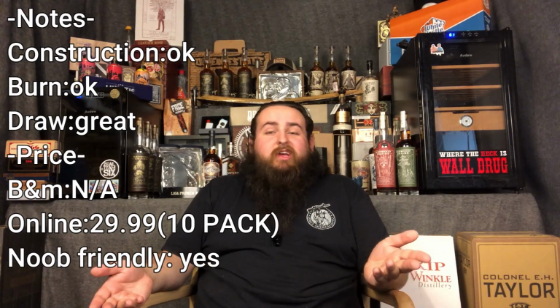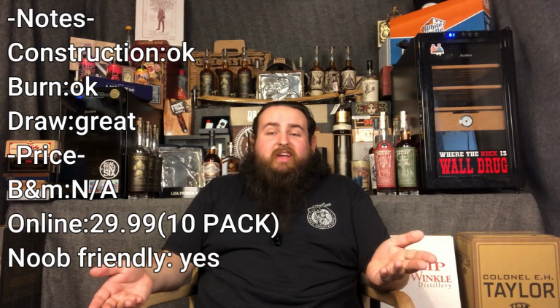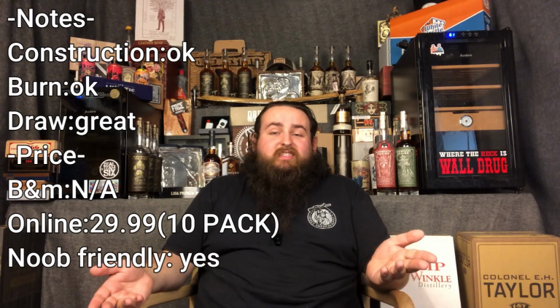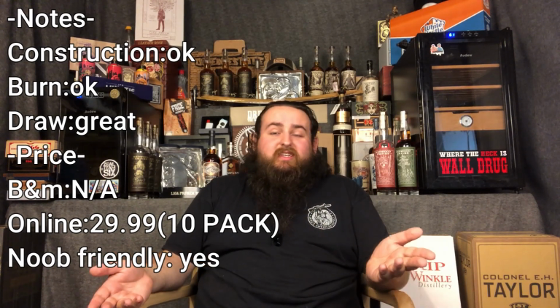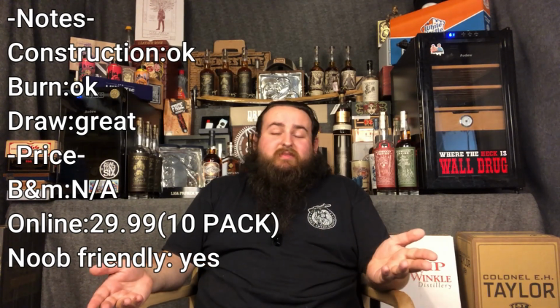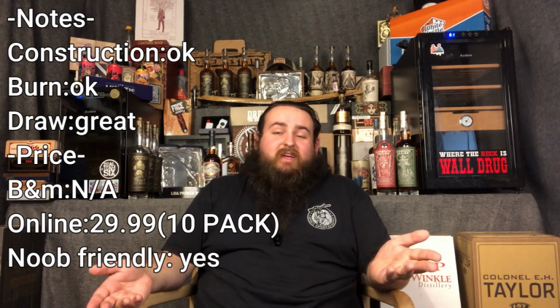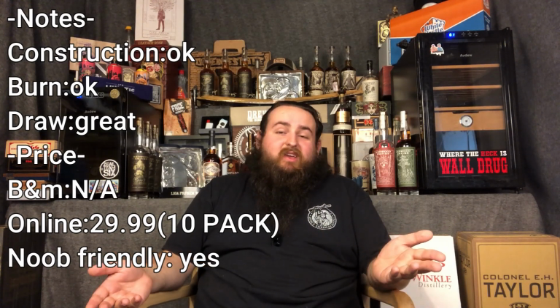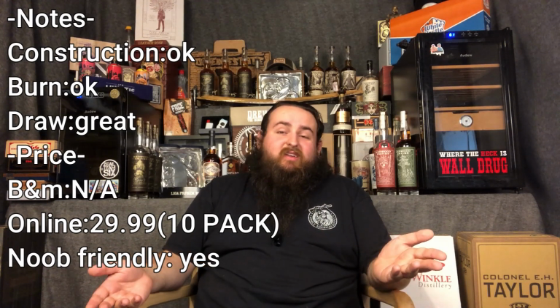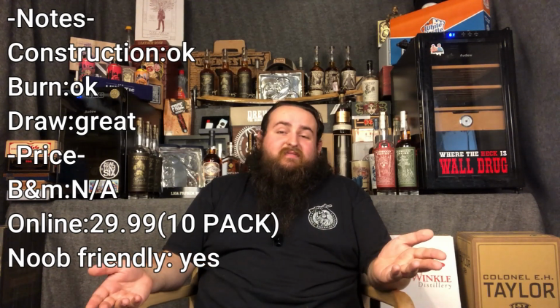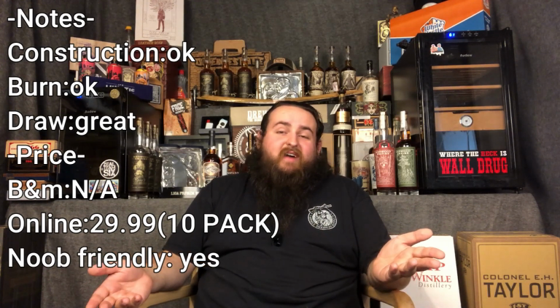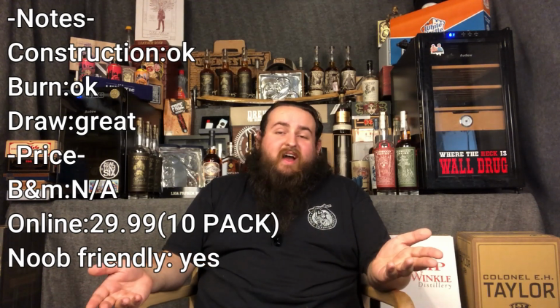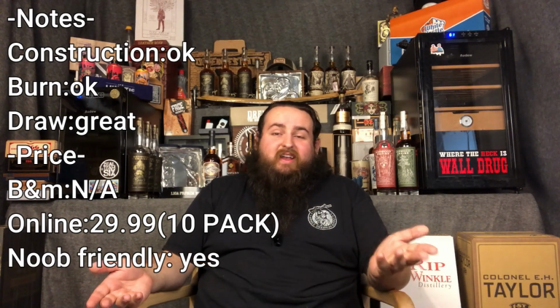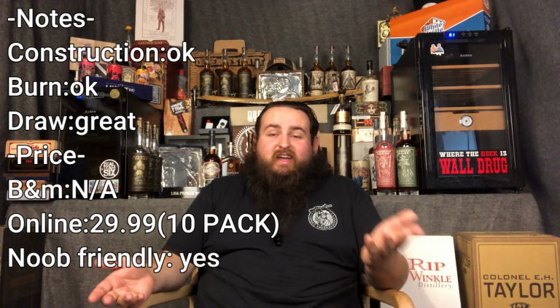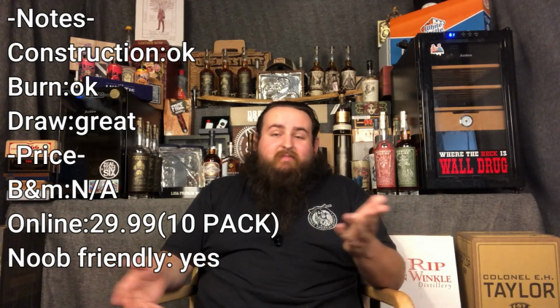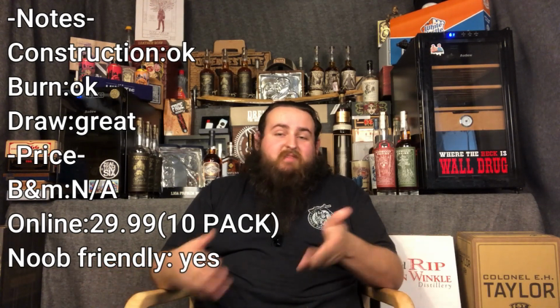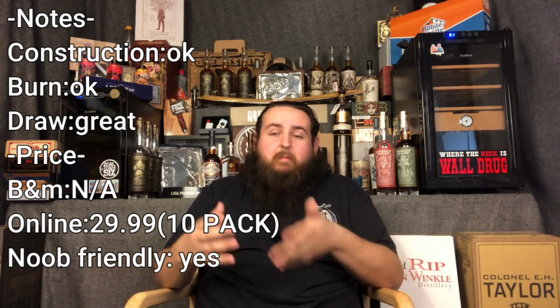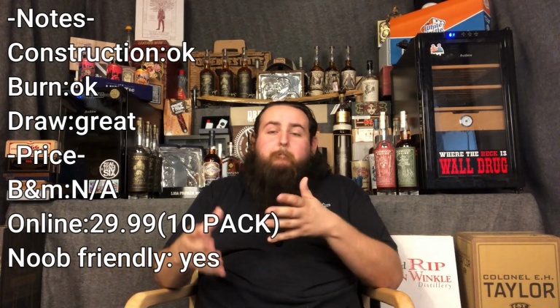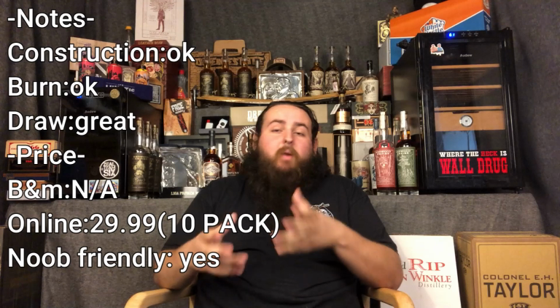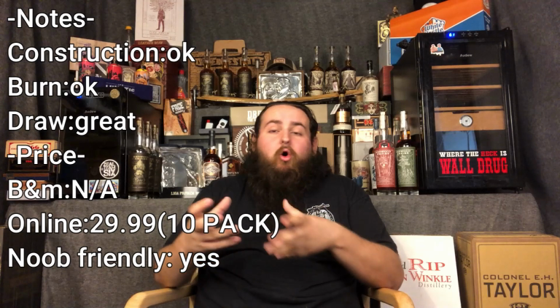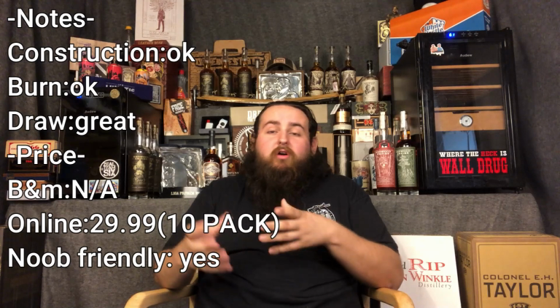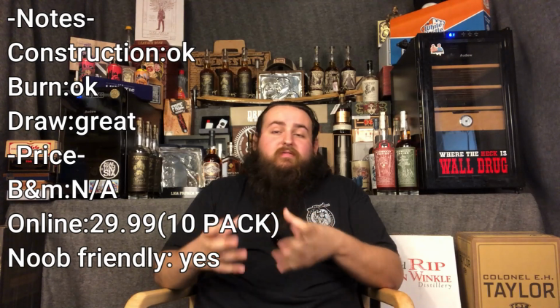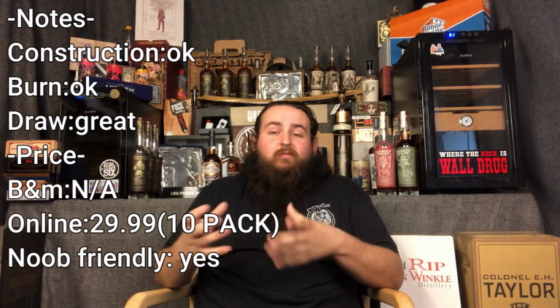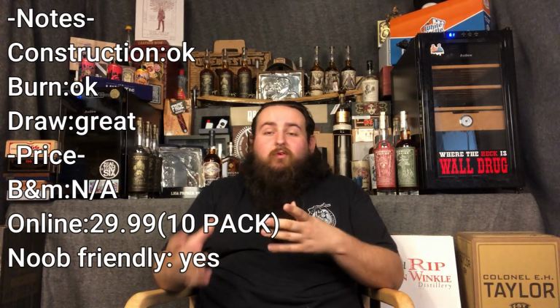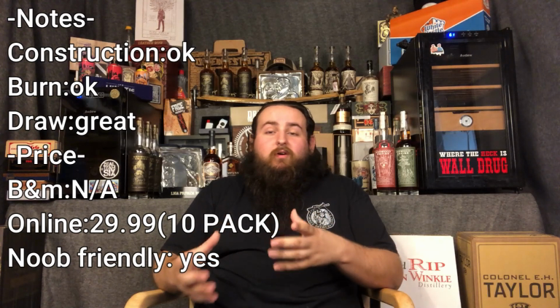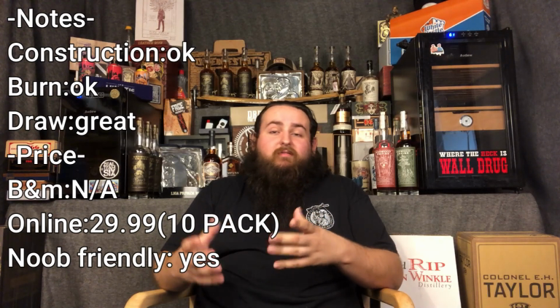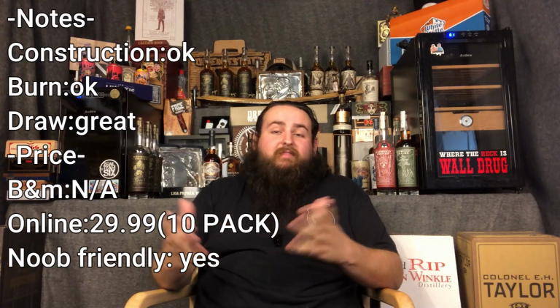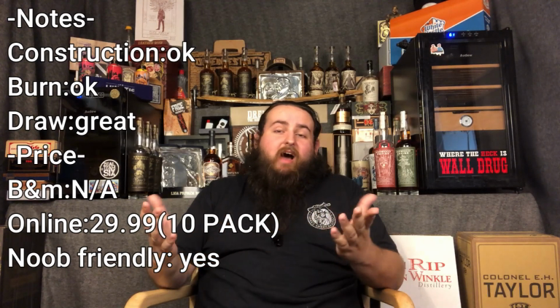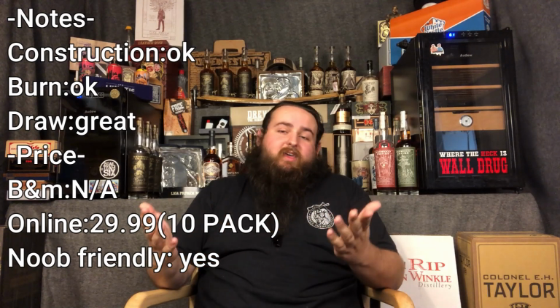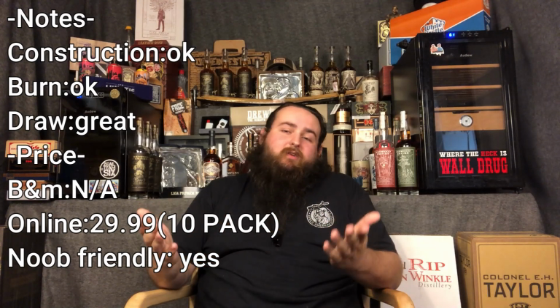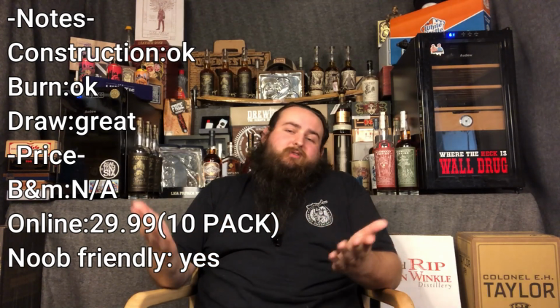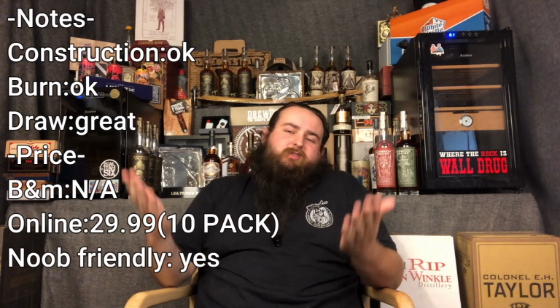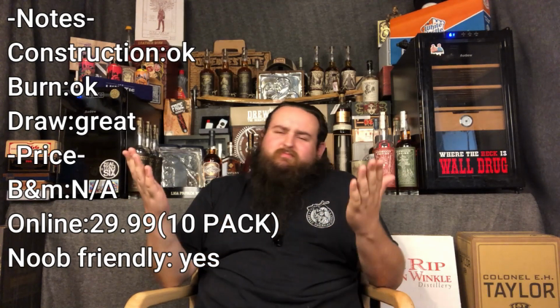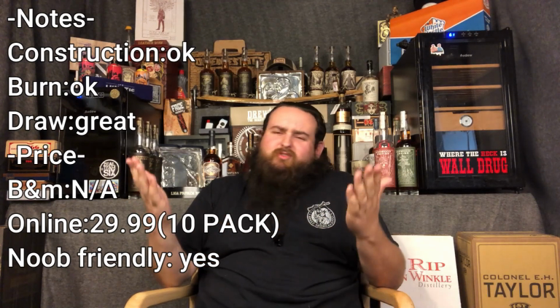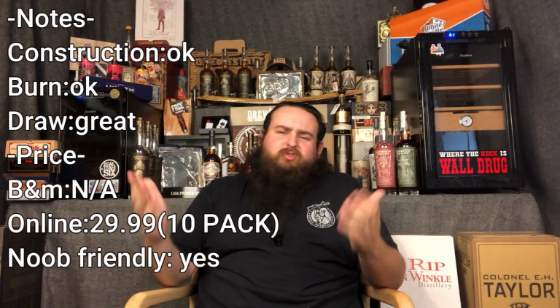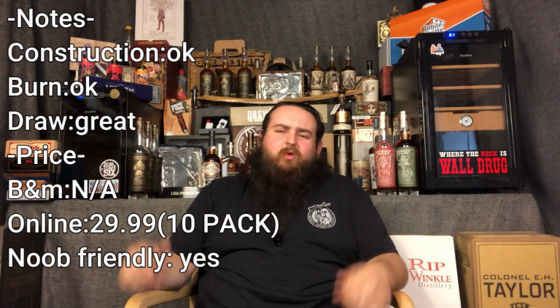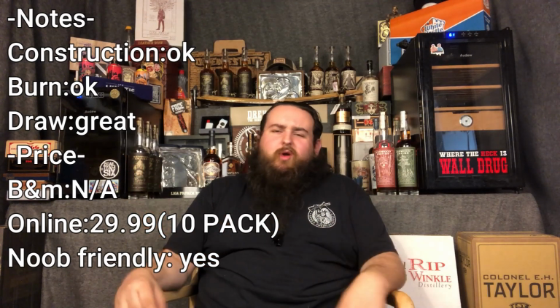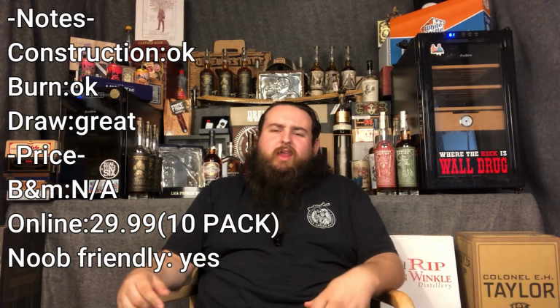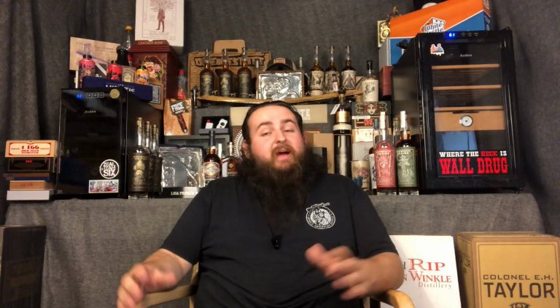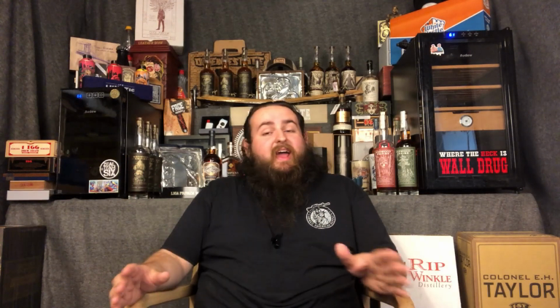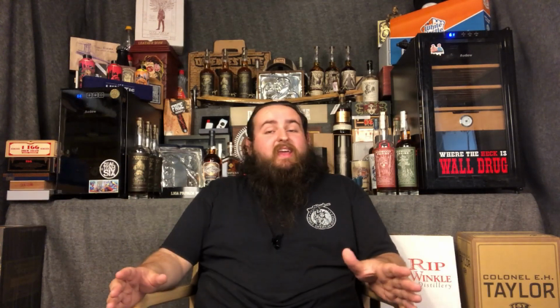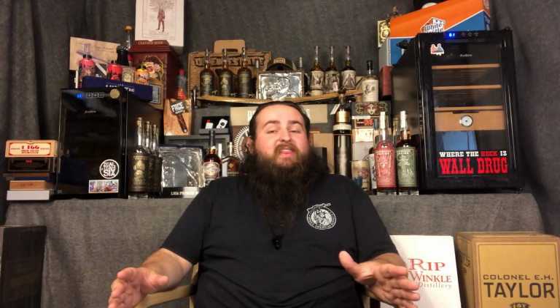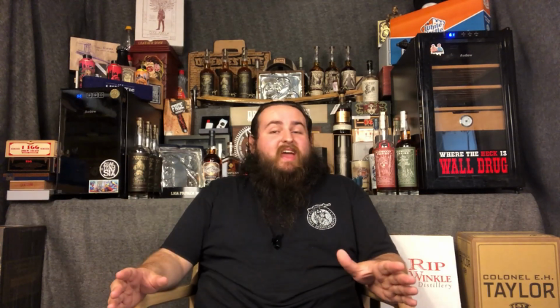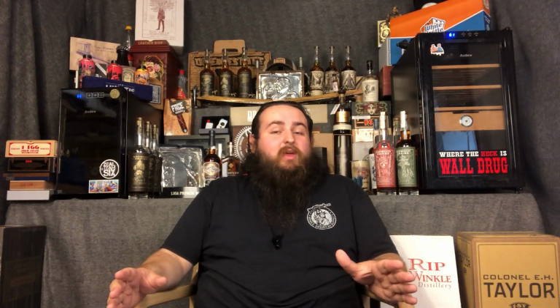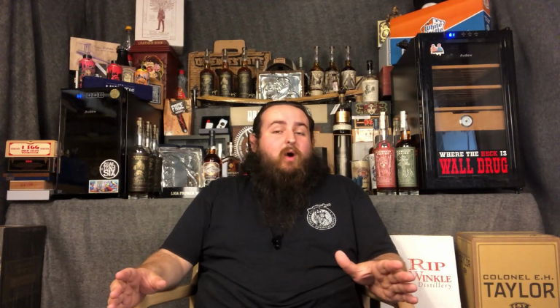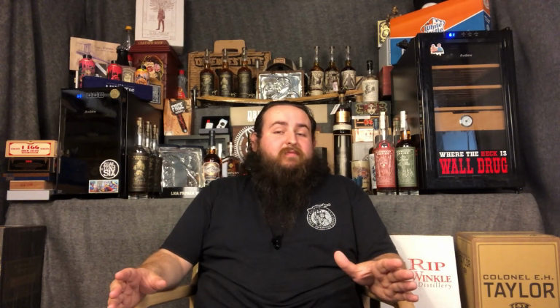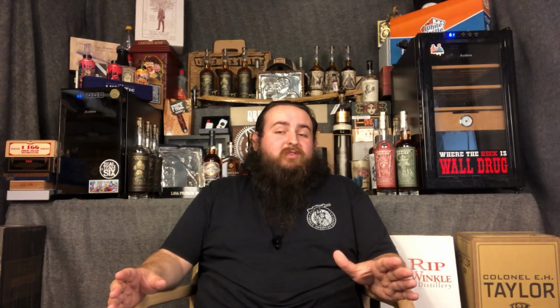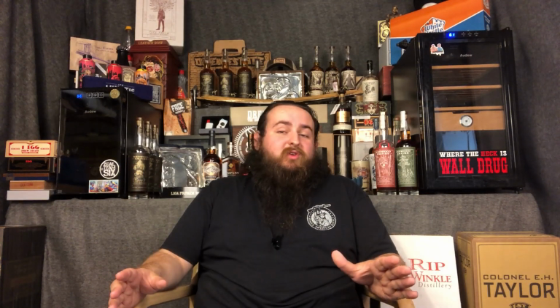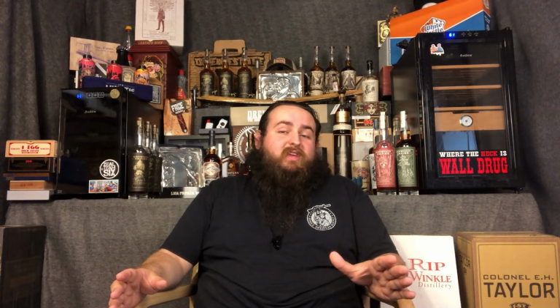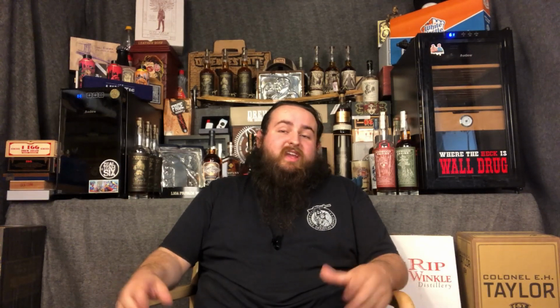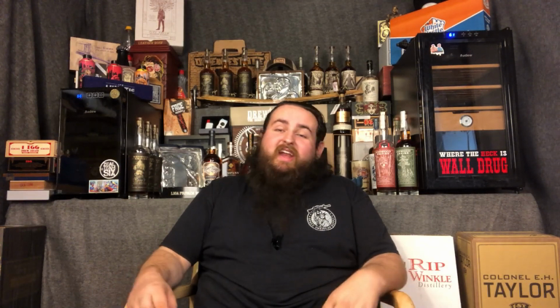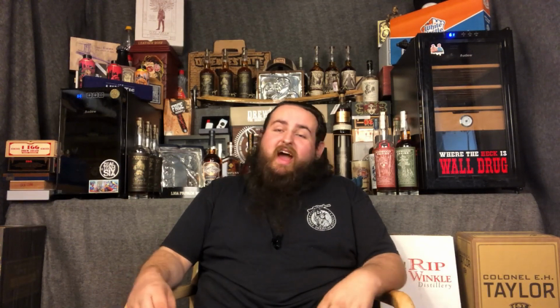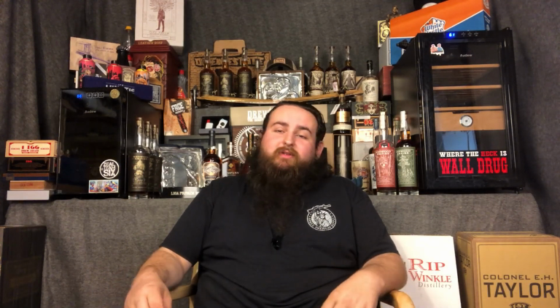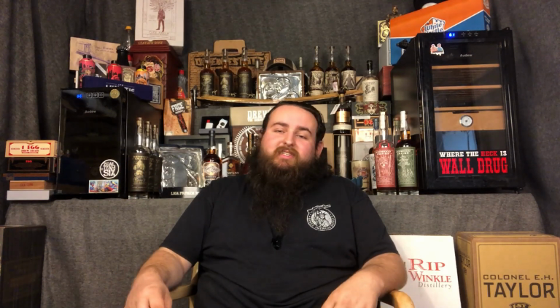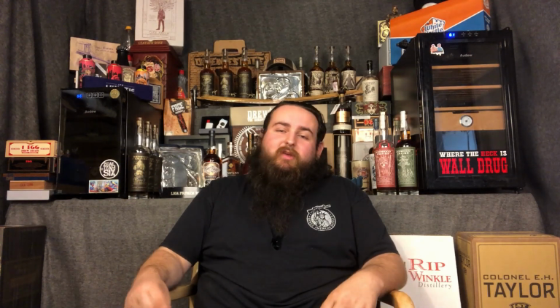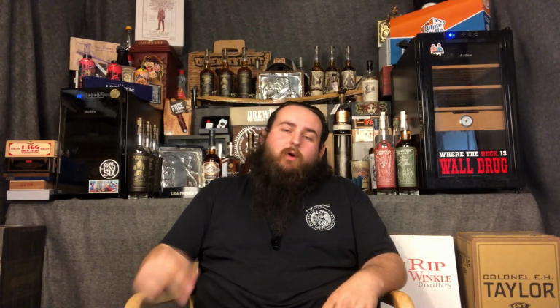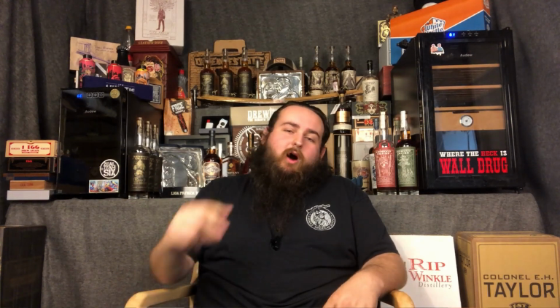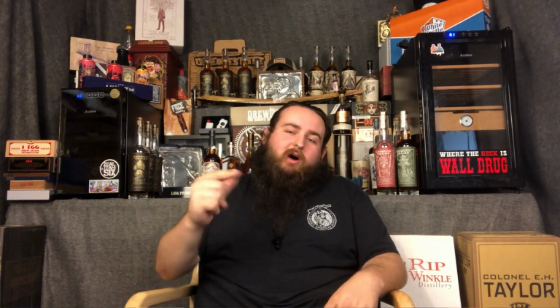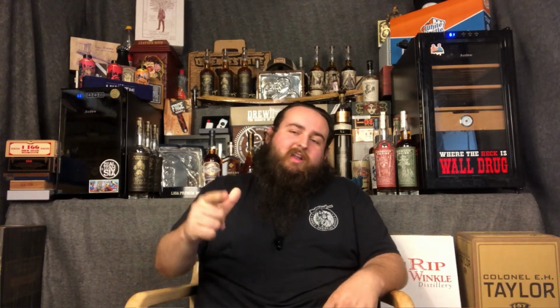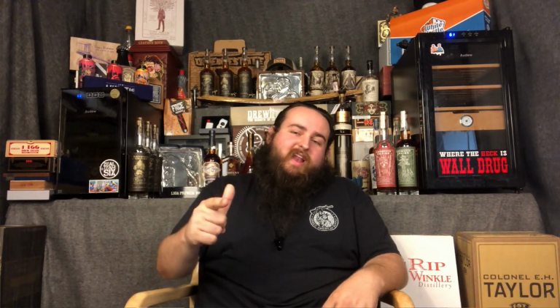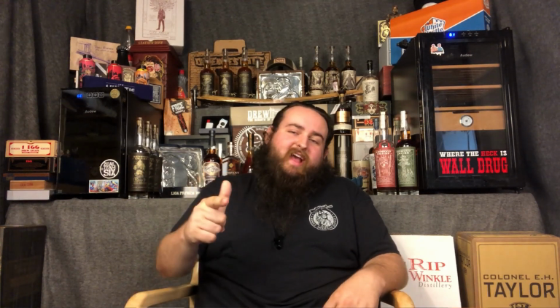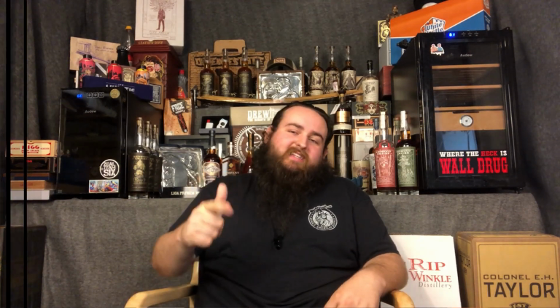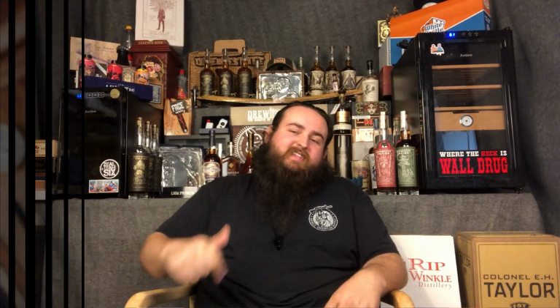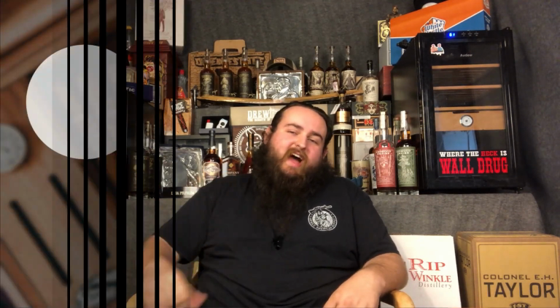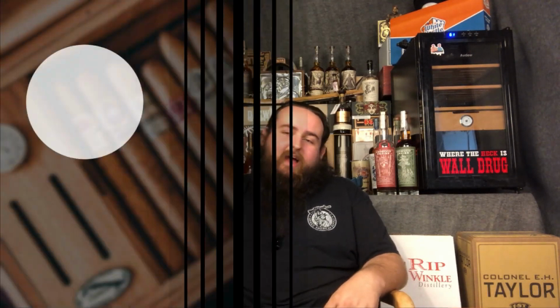It seems like you can find it in bulk for value. So screw it. But hey, thank you all for tuning in and I will see you all next time.